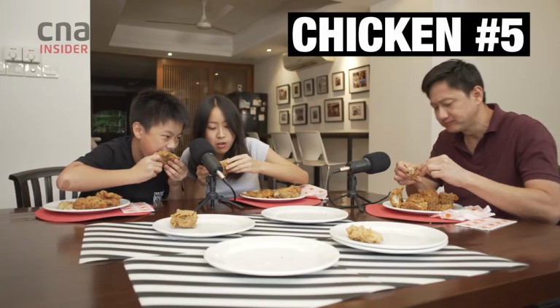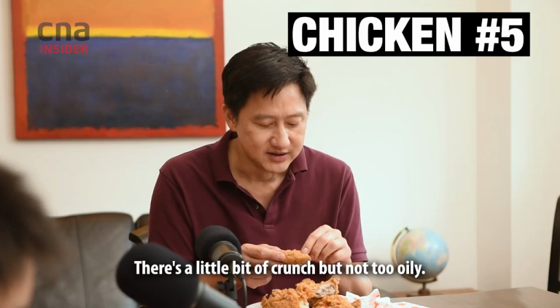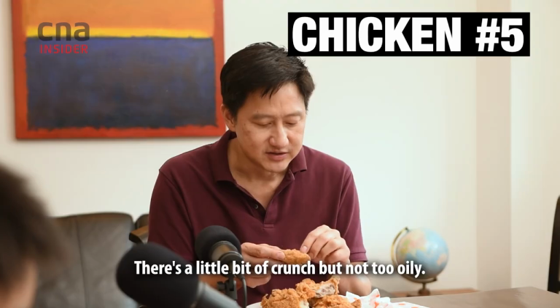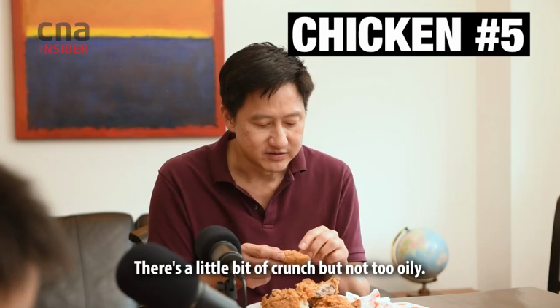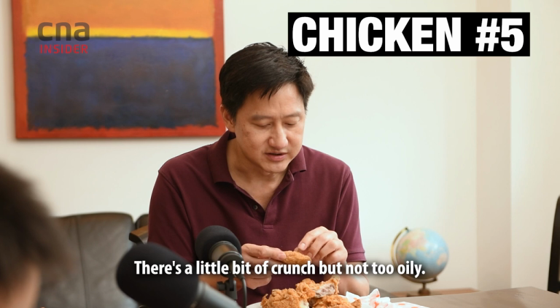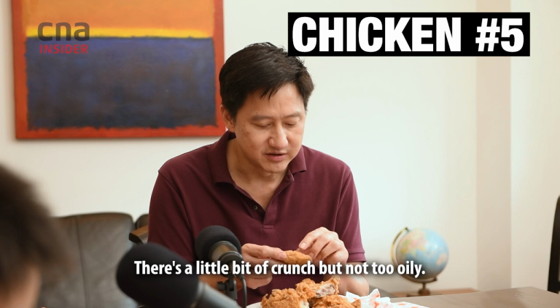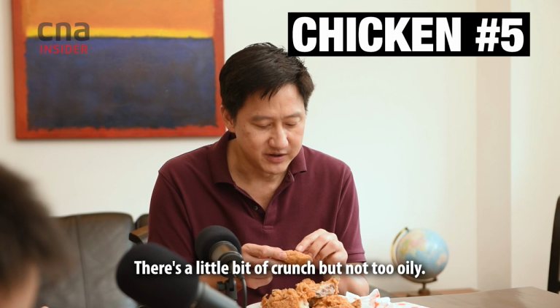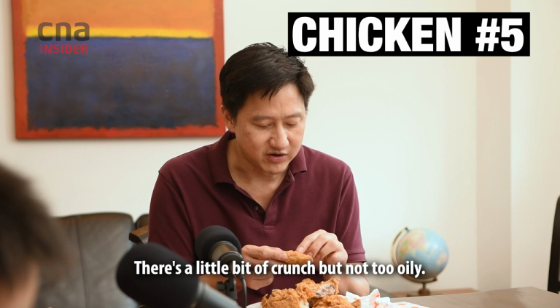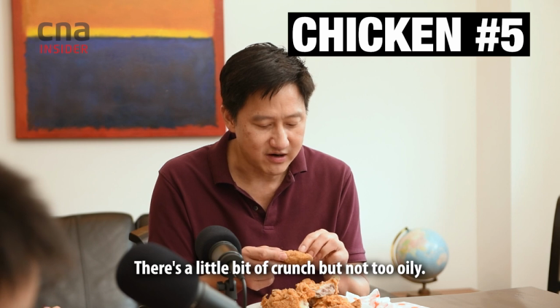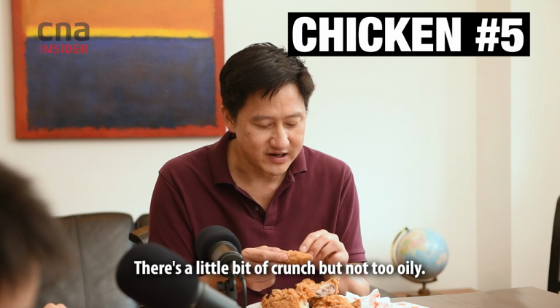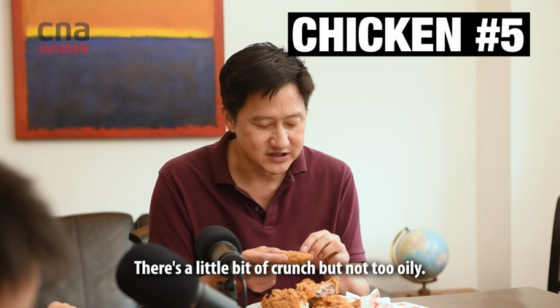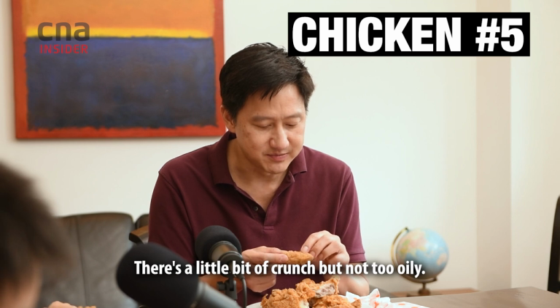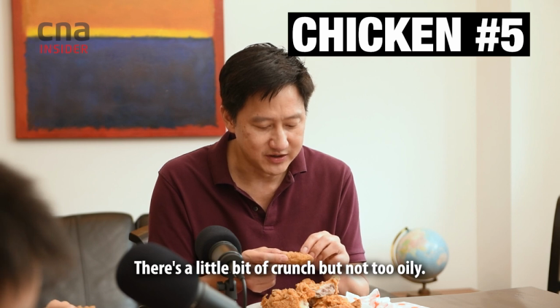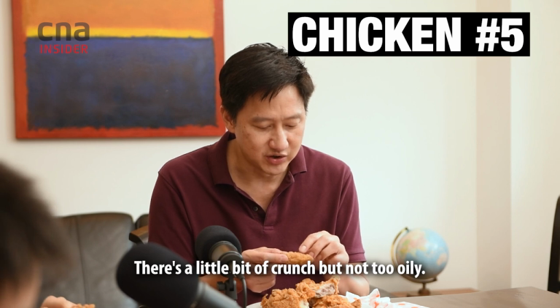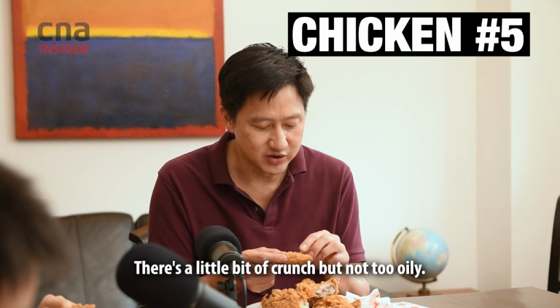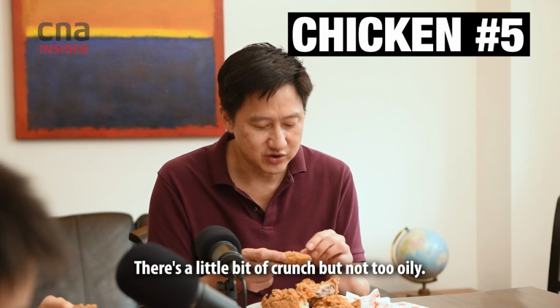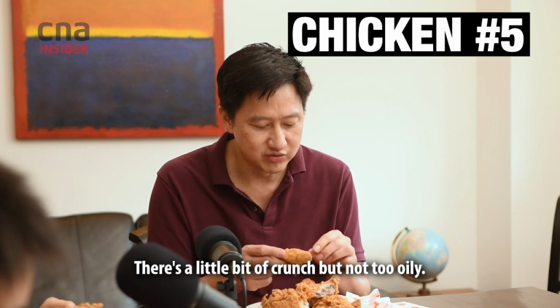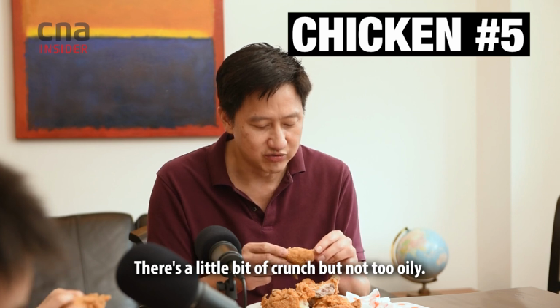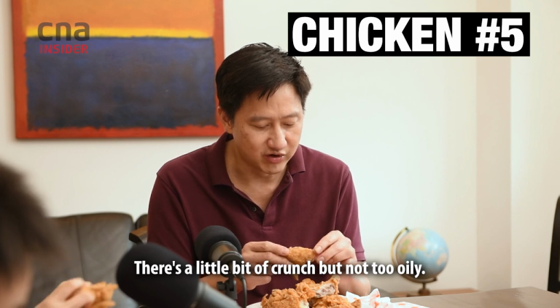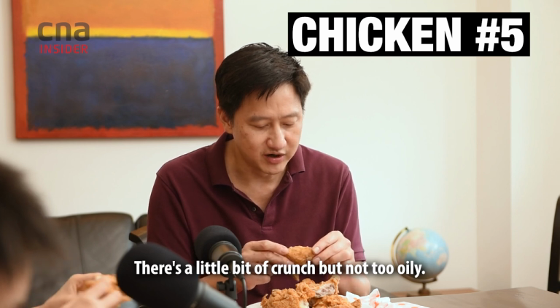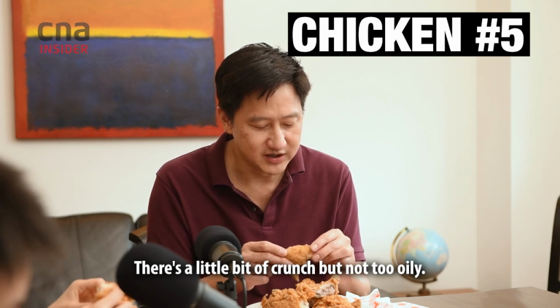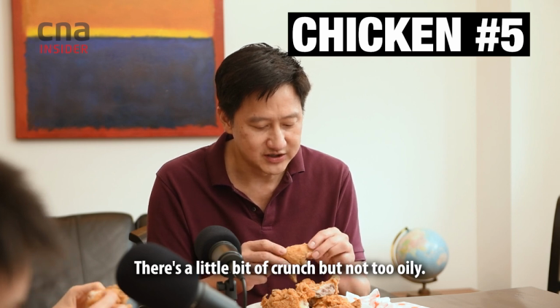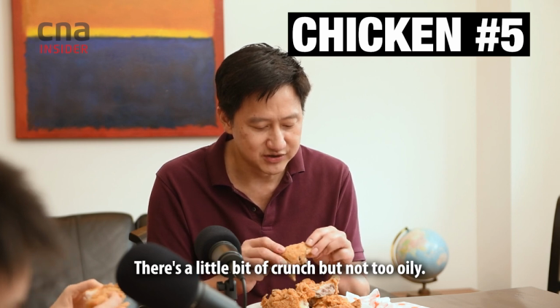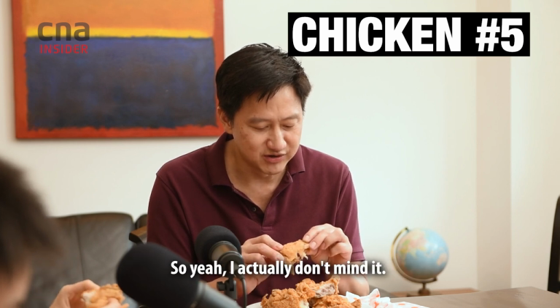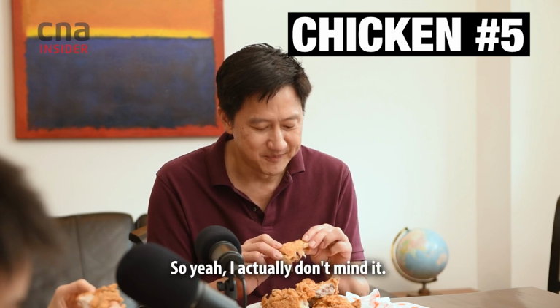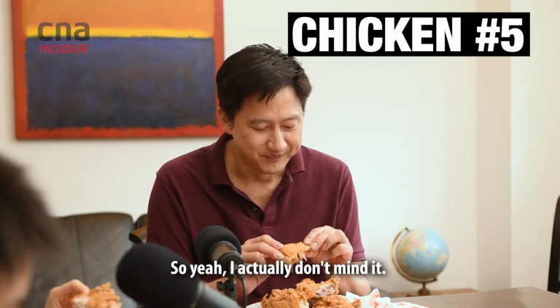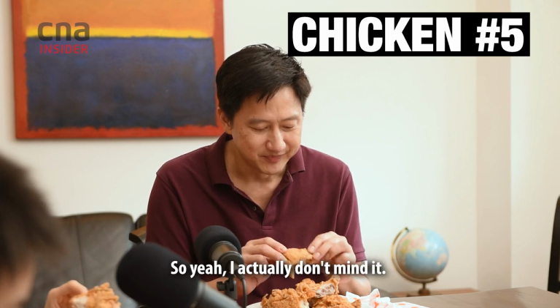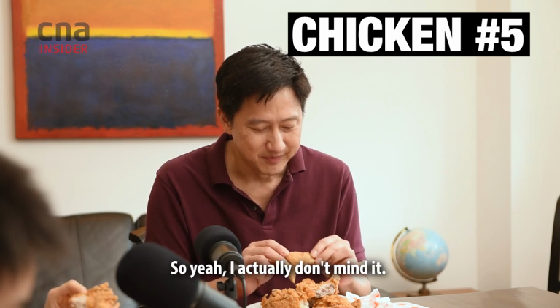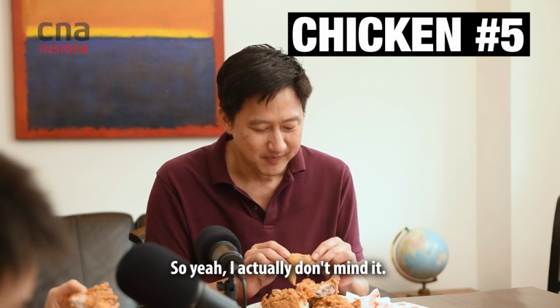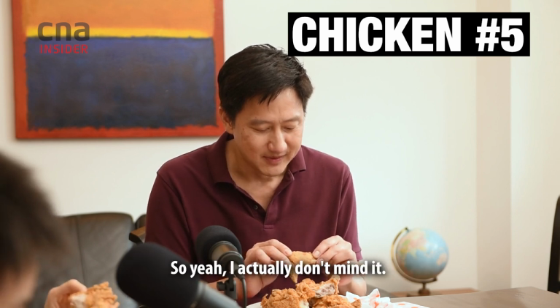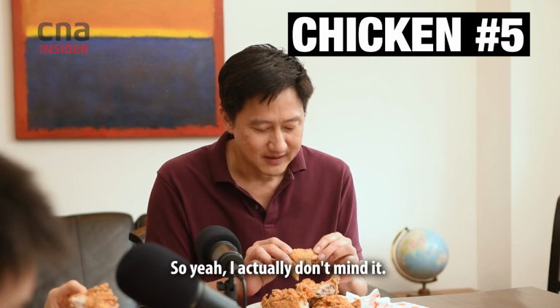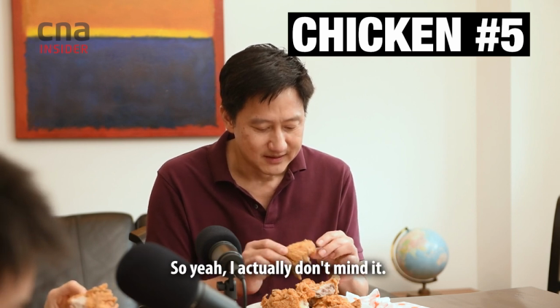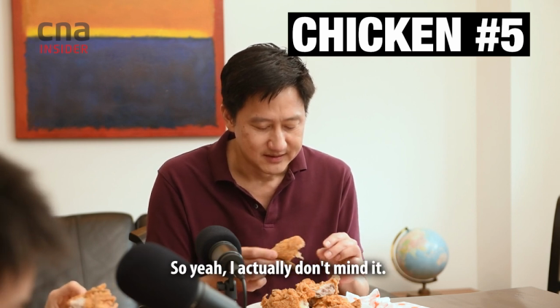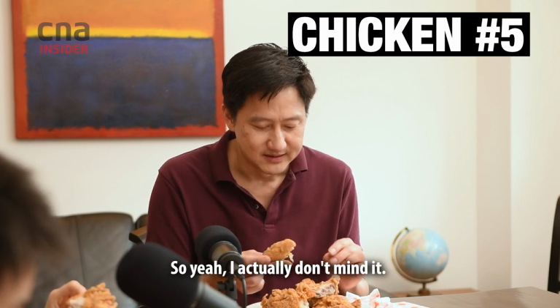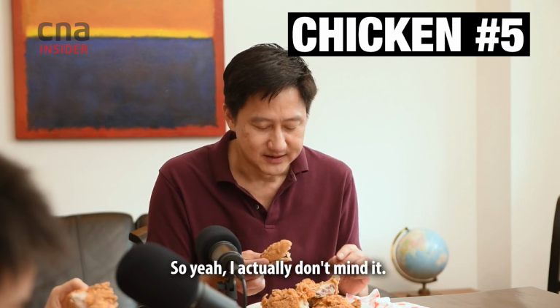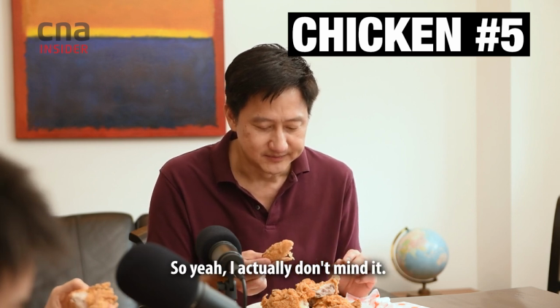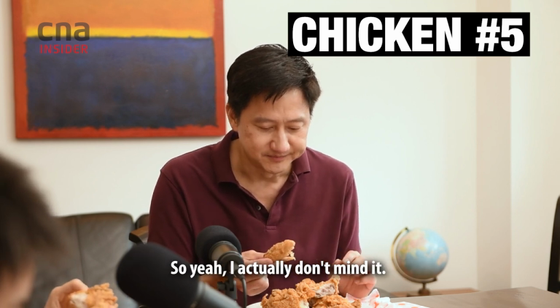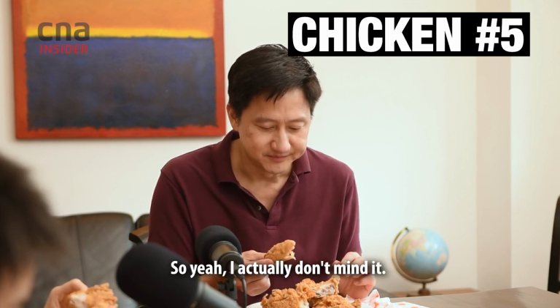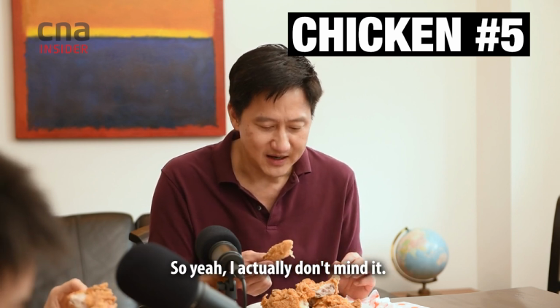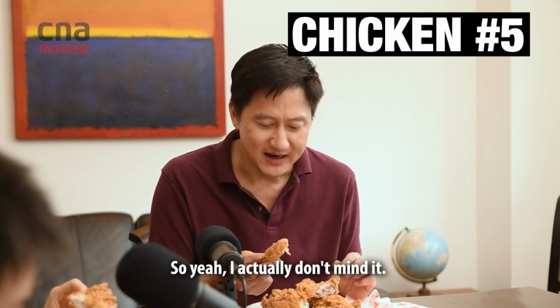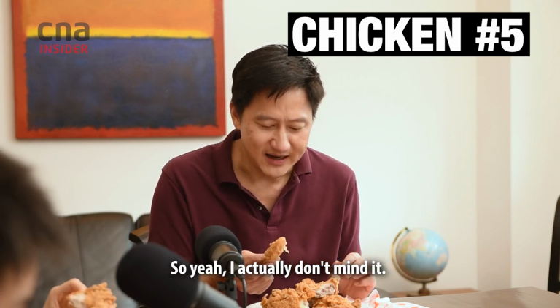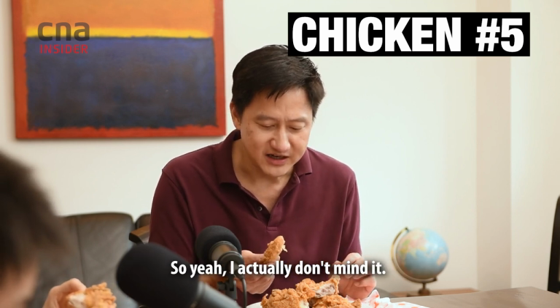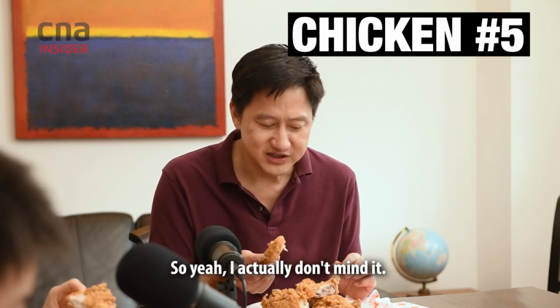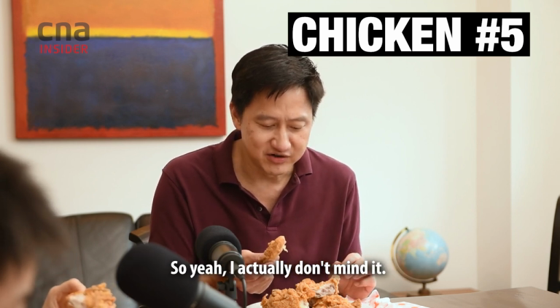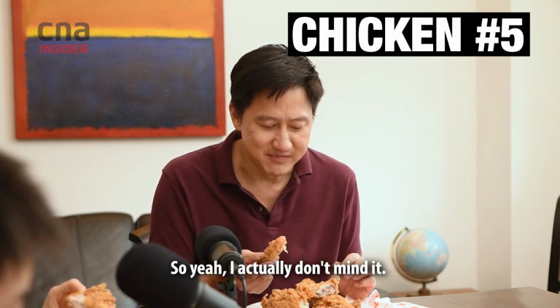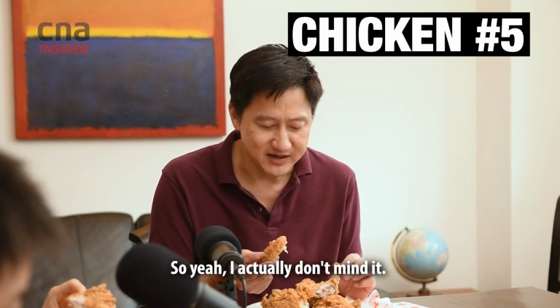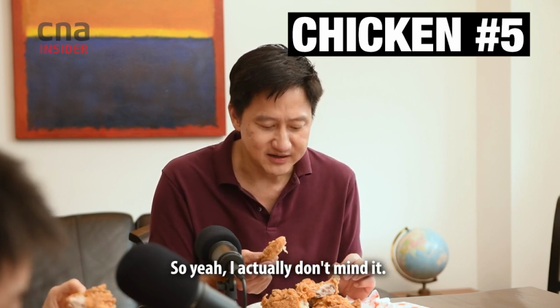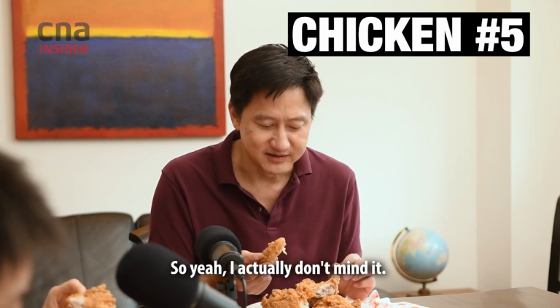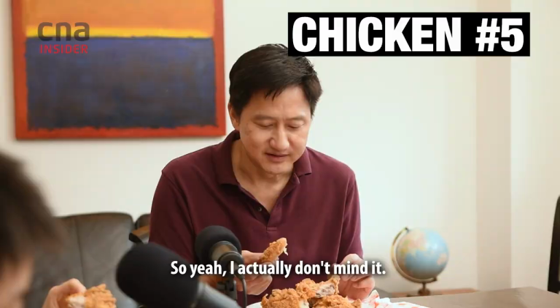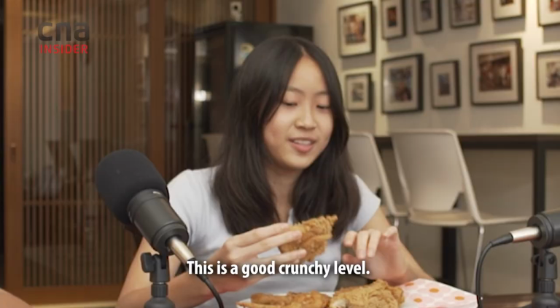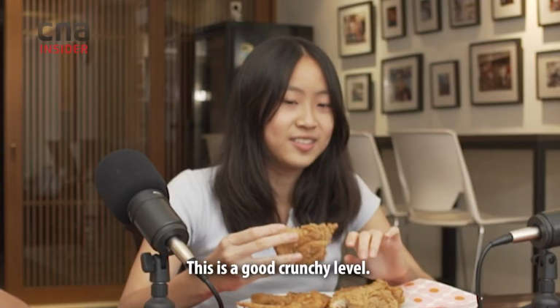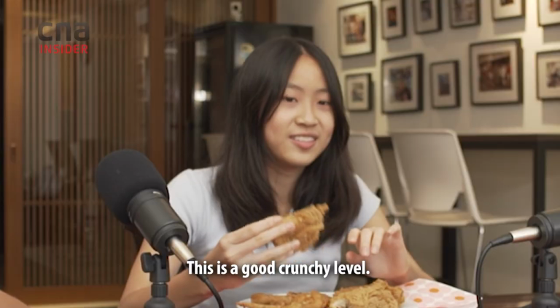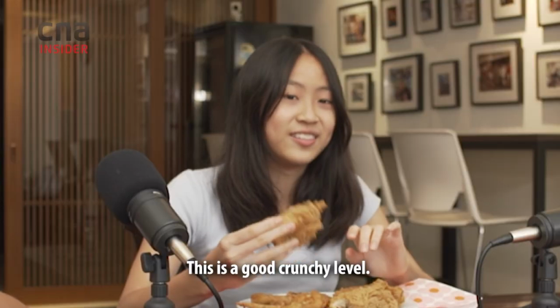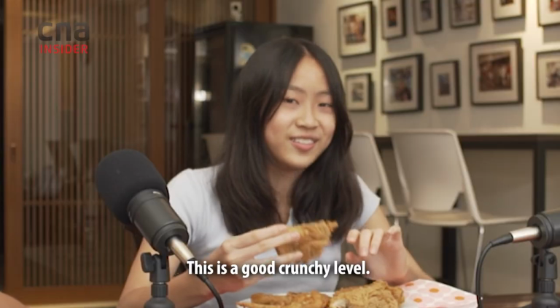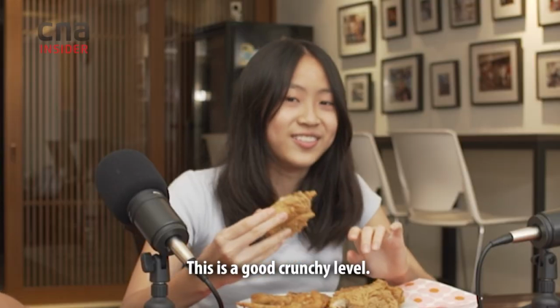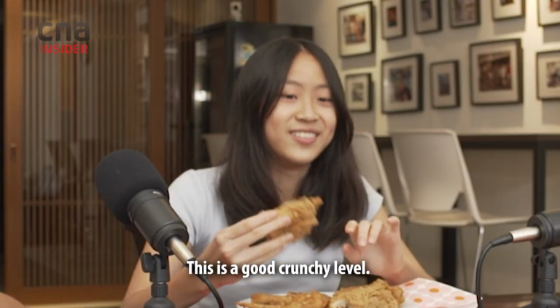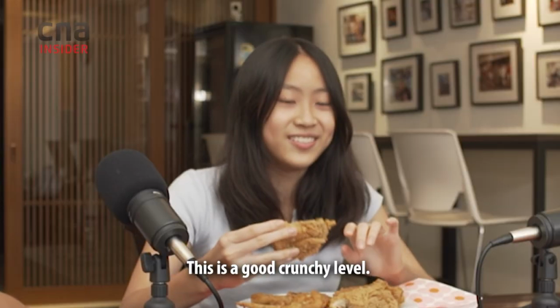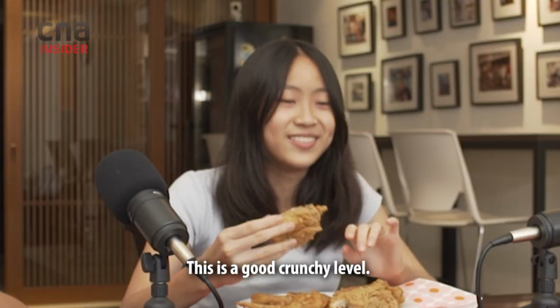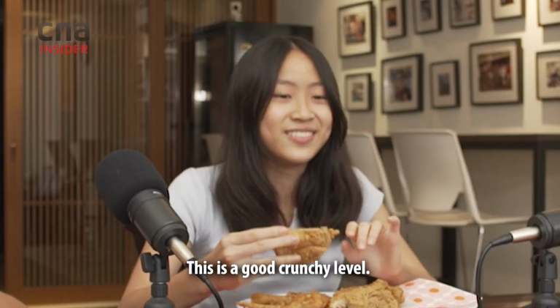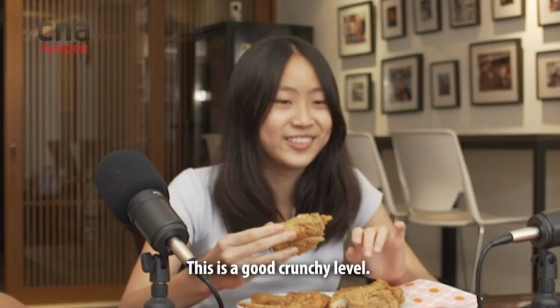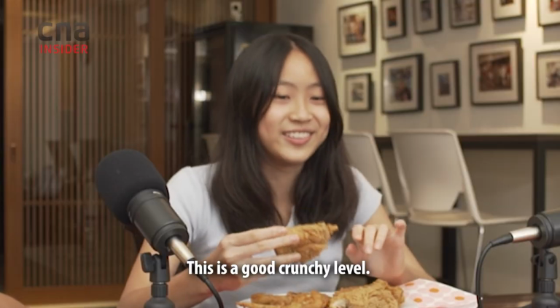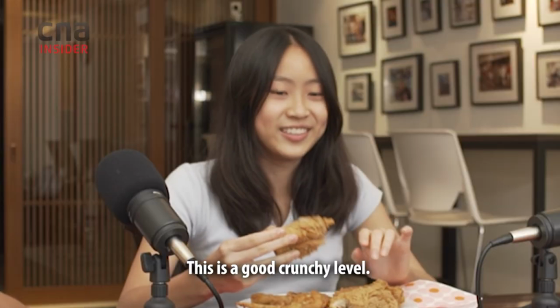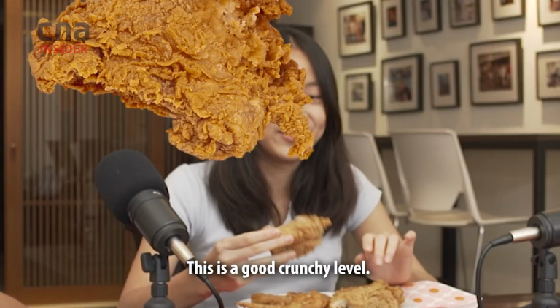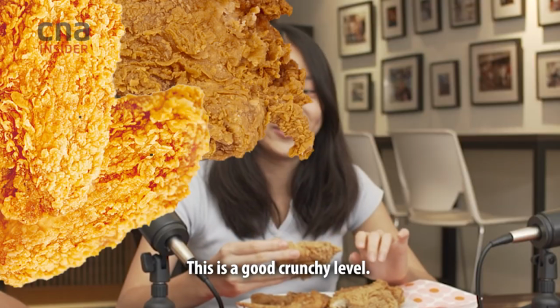So there's a little bit of crunch, but not too oily. I actually don't mind it. This is a good crunchy level.